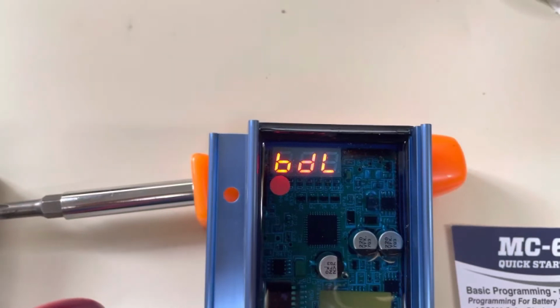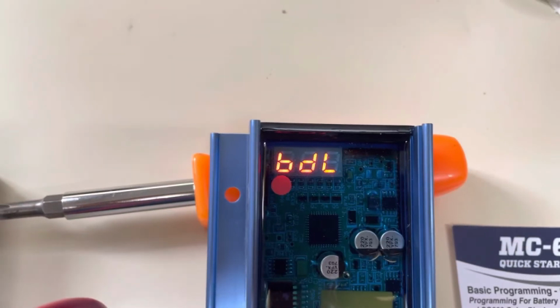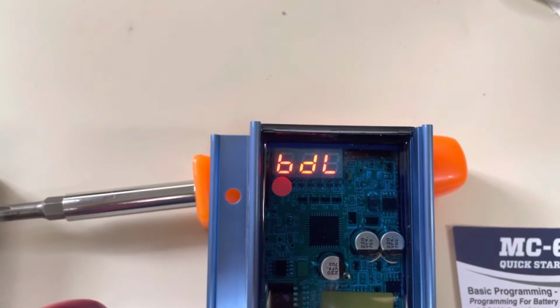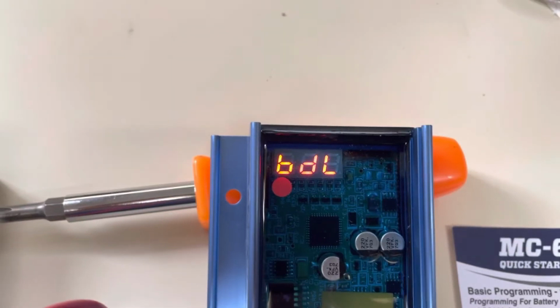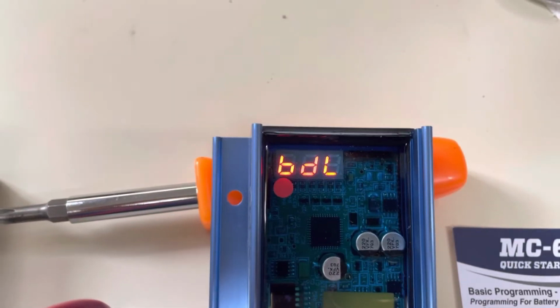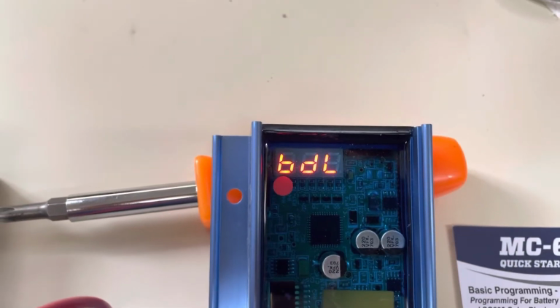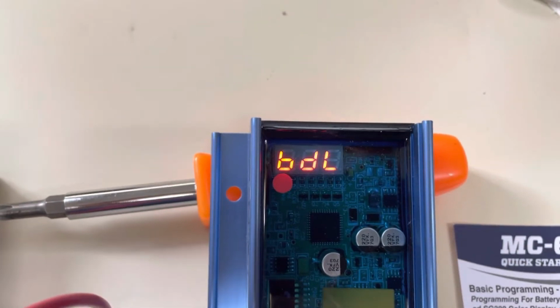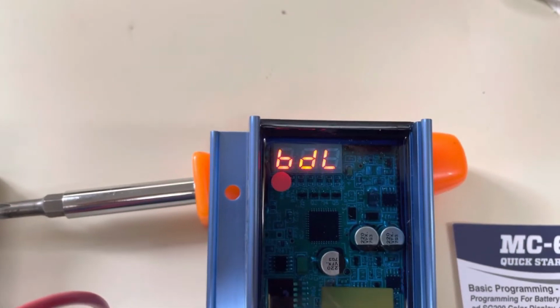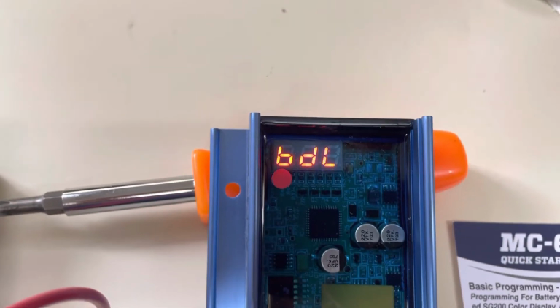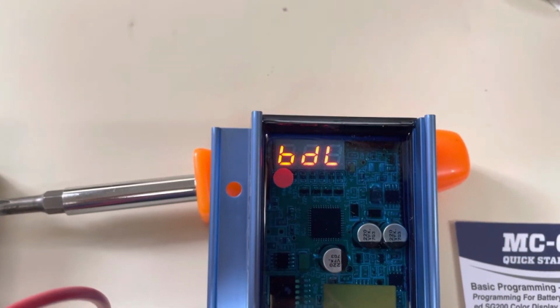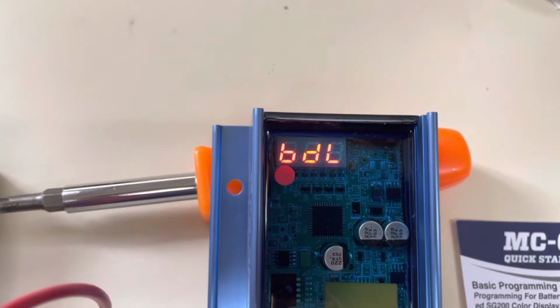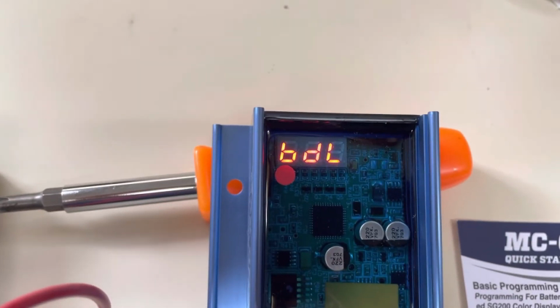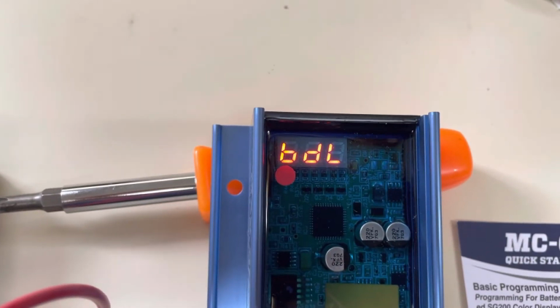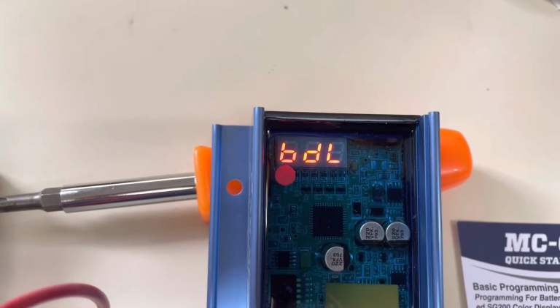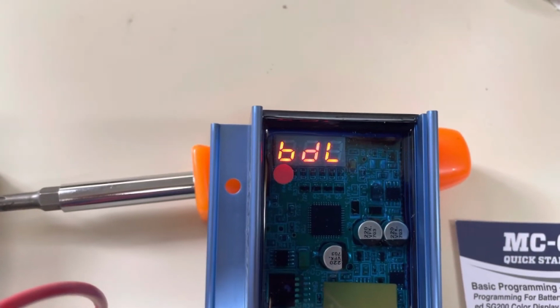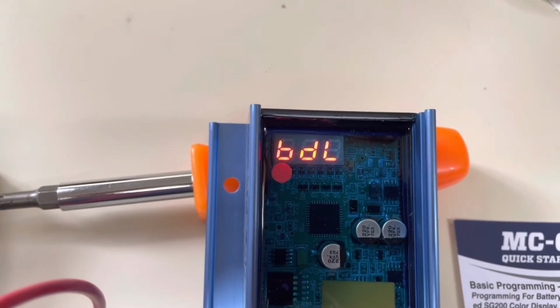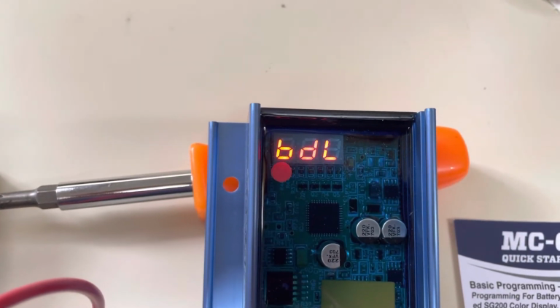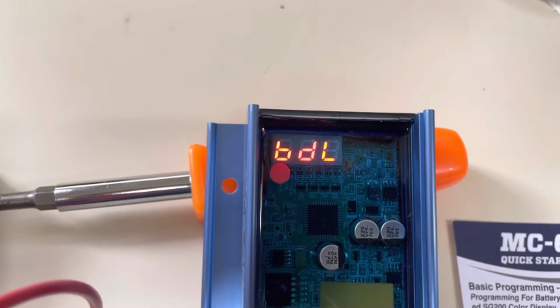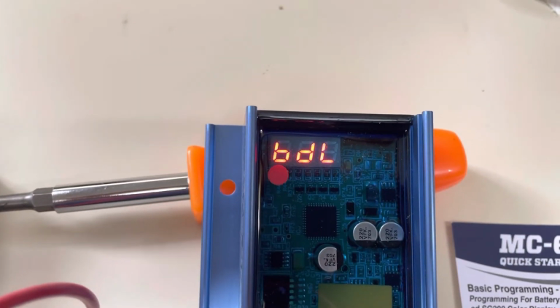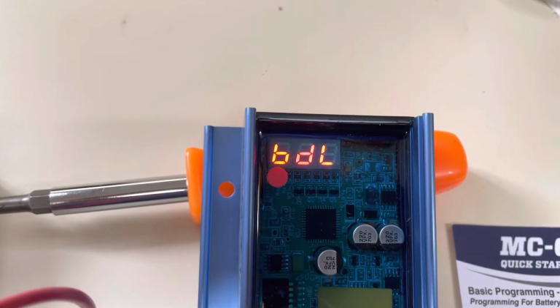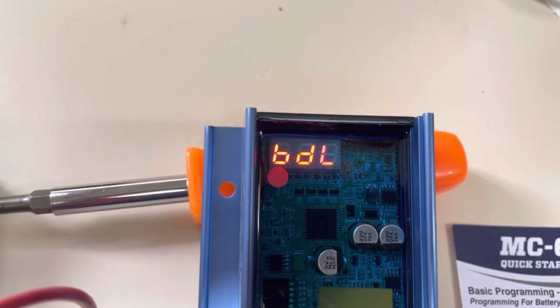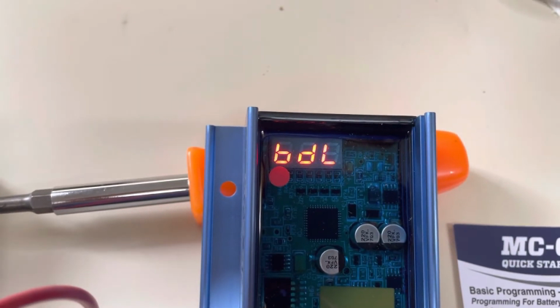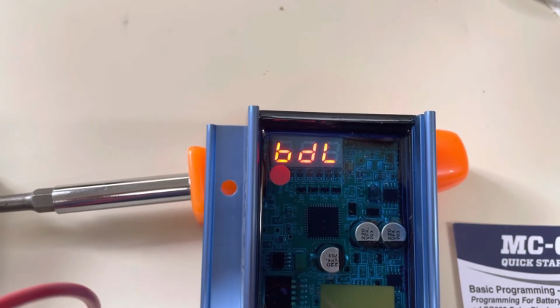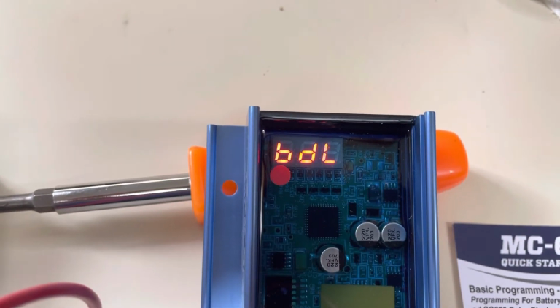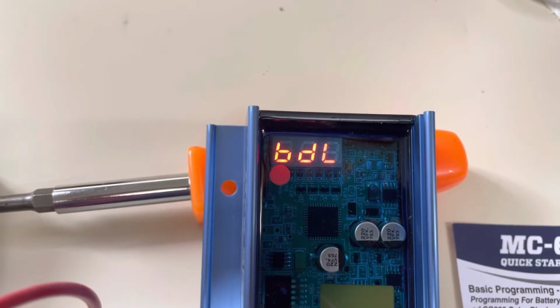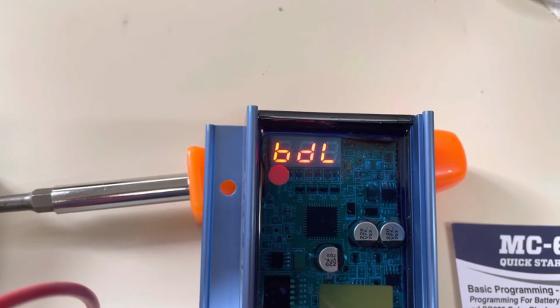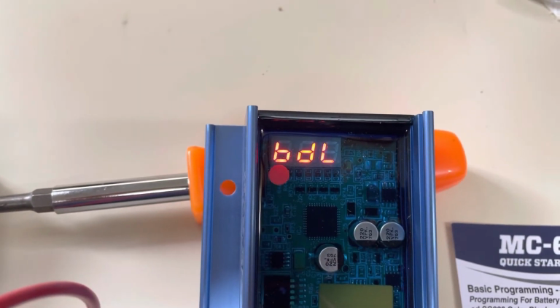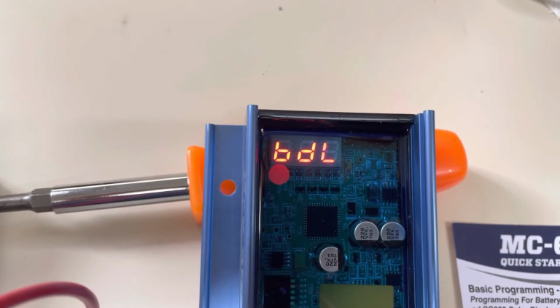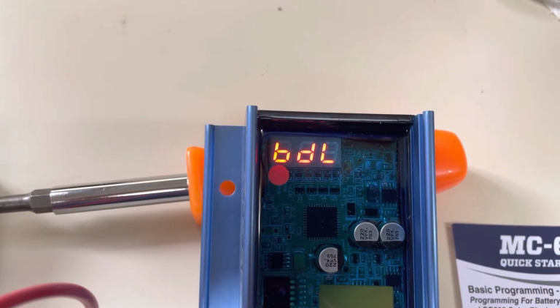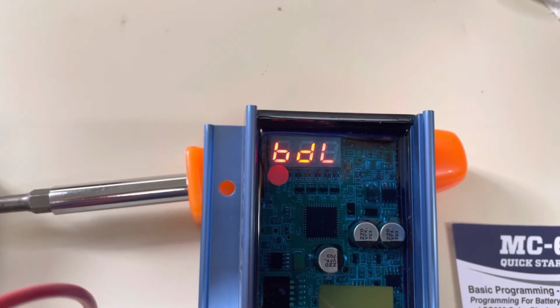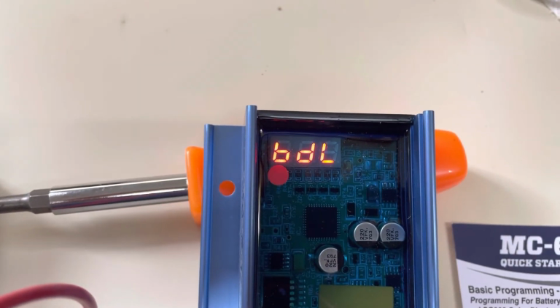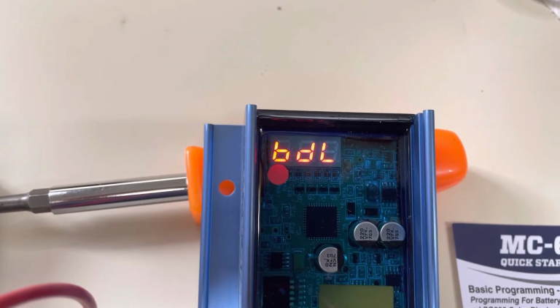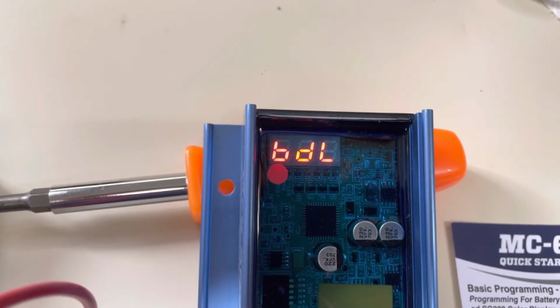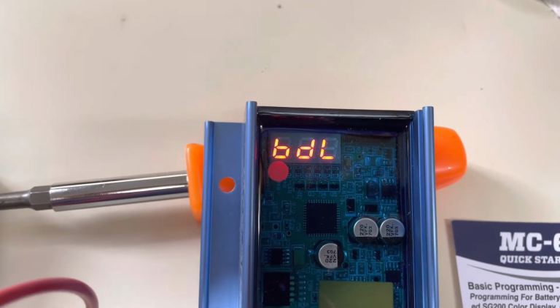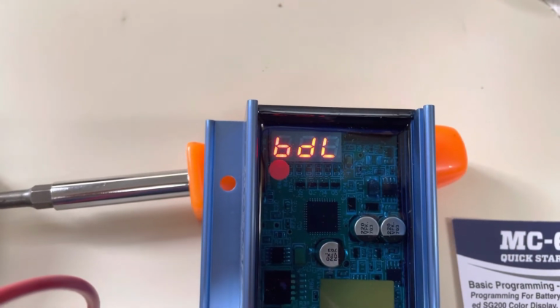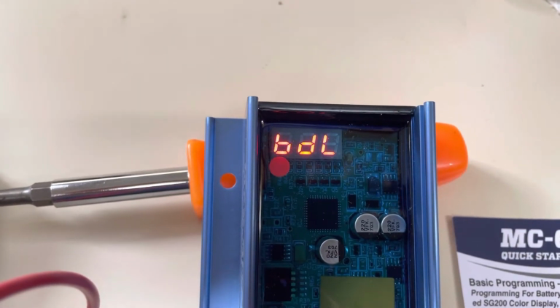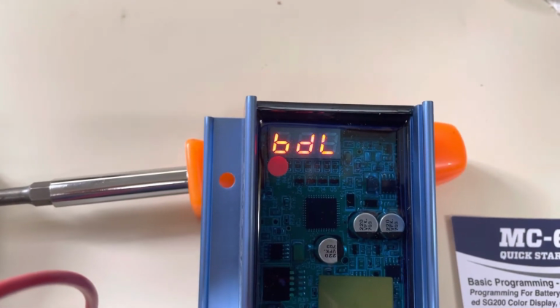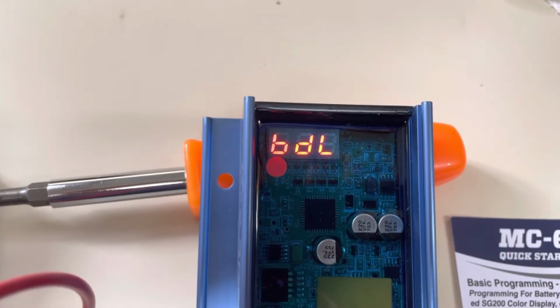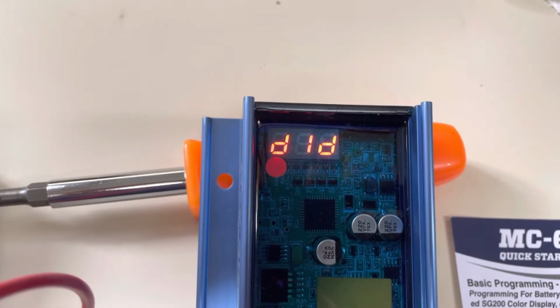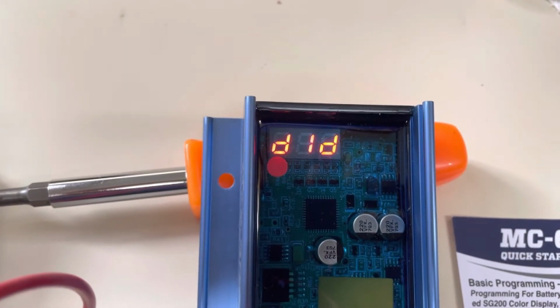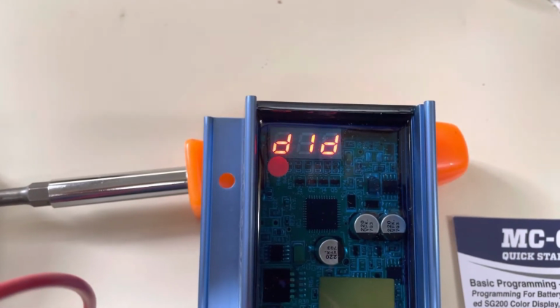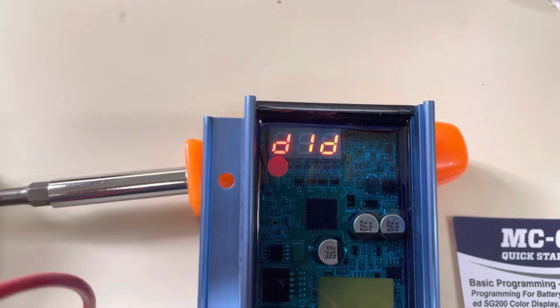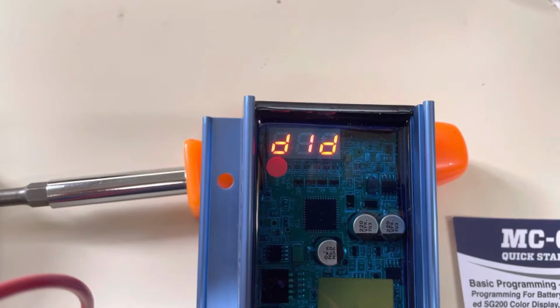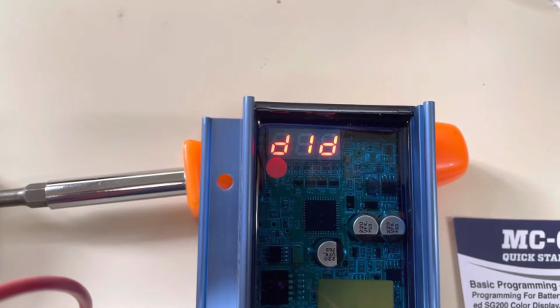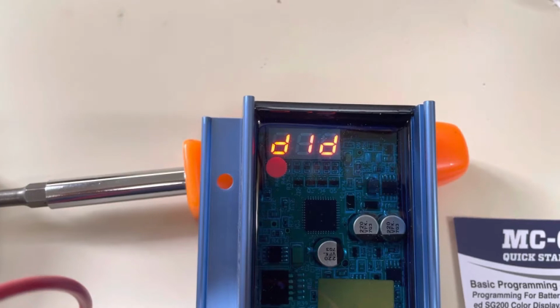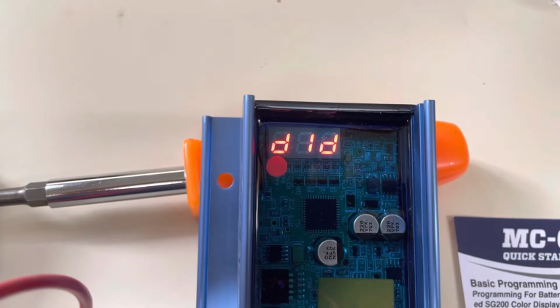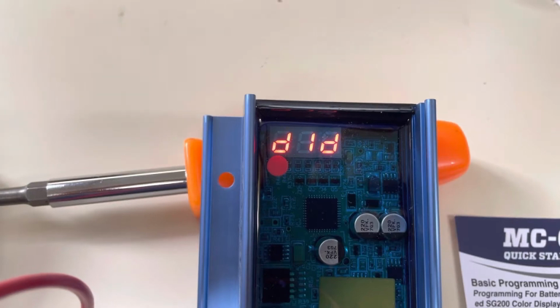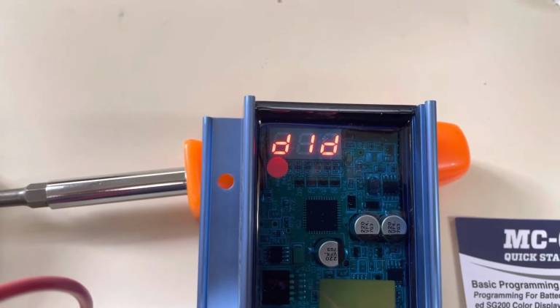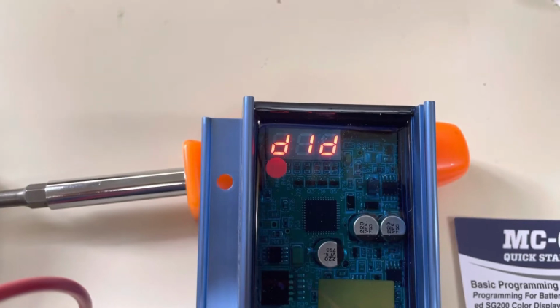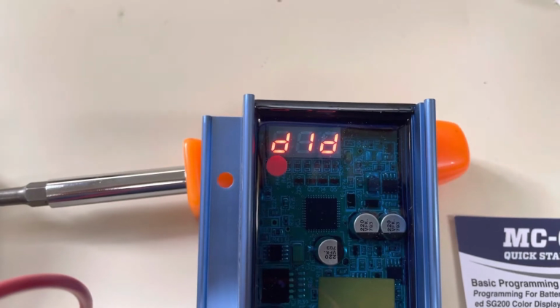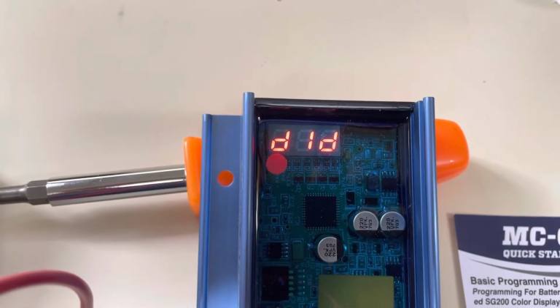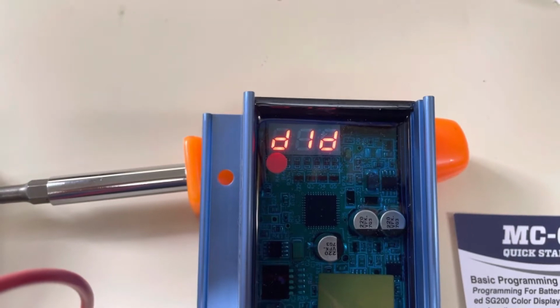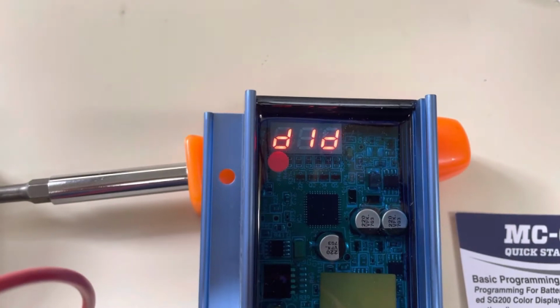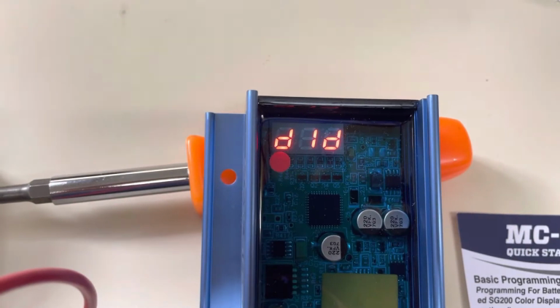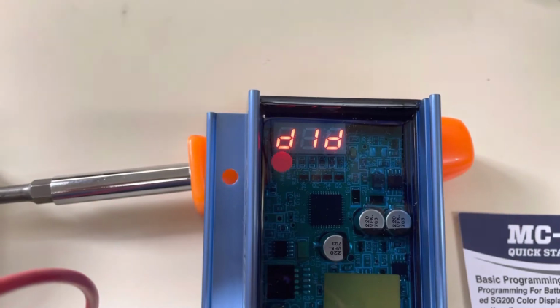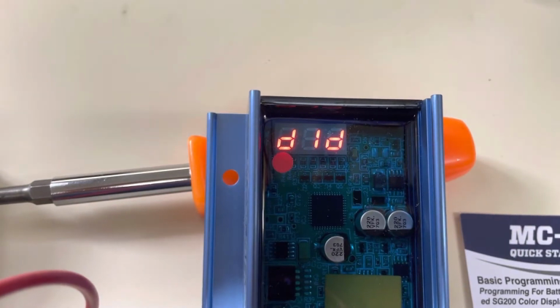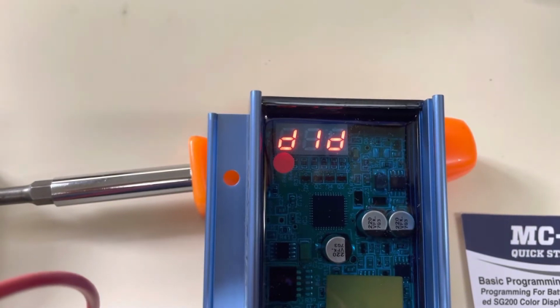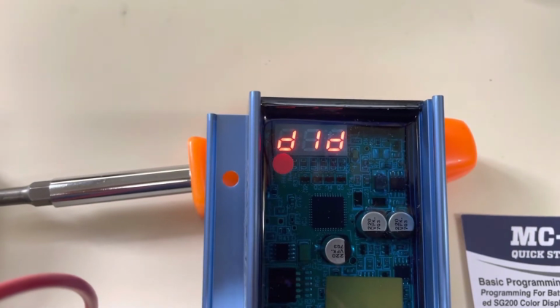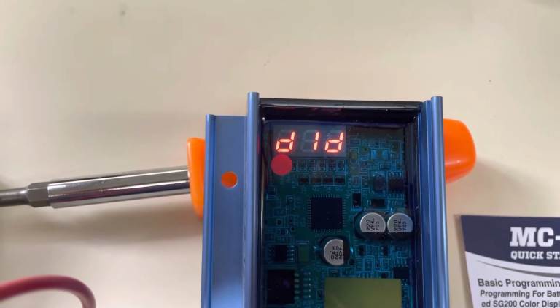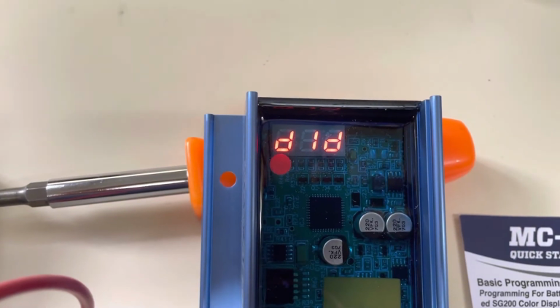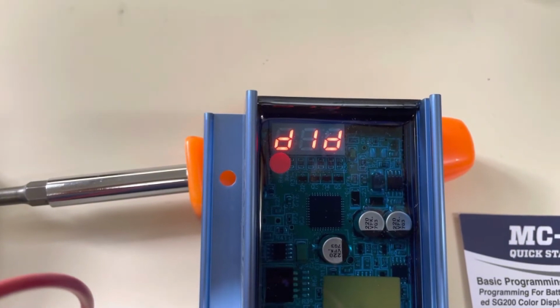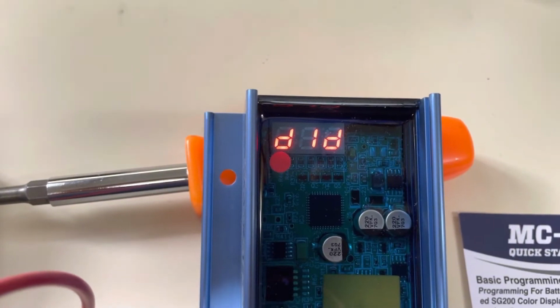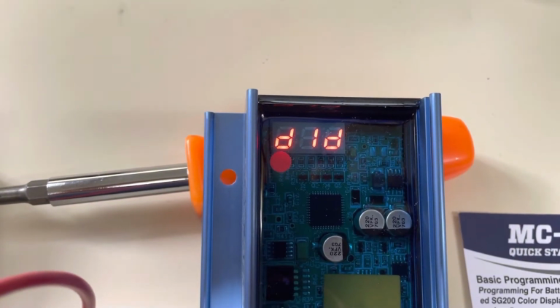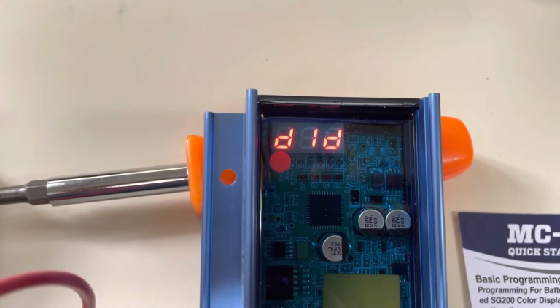So I'm working on programming a Balmar voltage regulator. I'm just kind of on the table instead of installing it first.